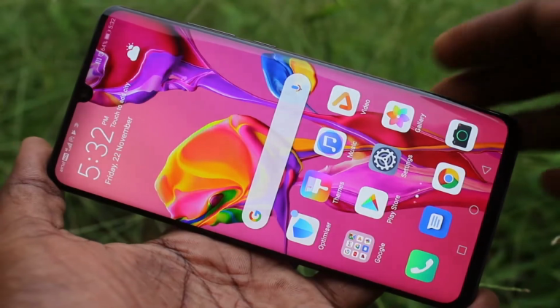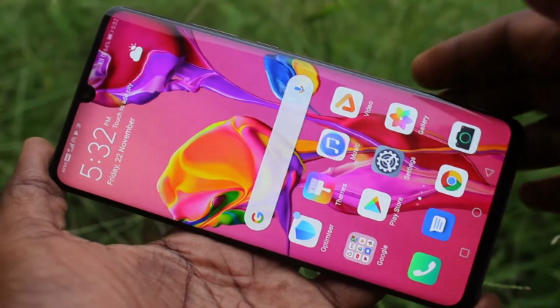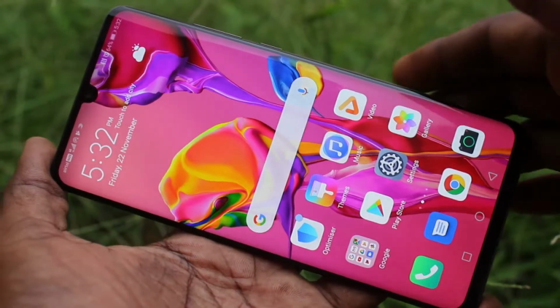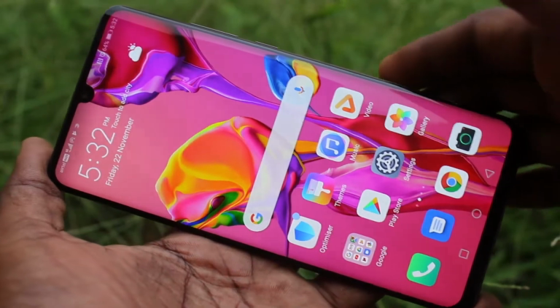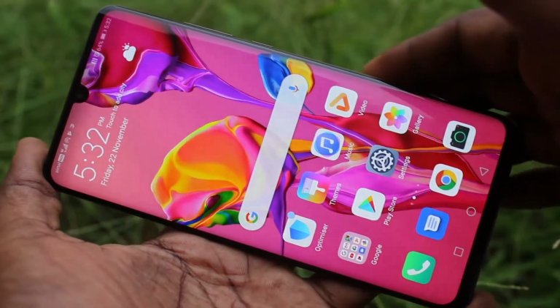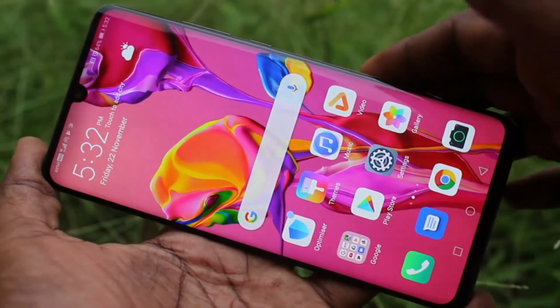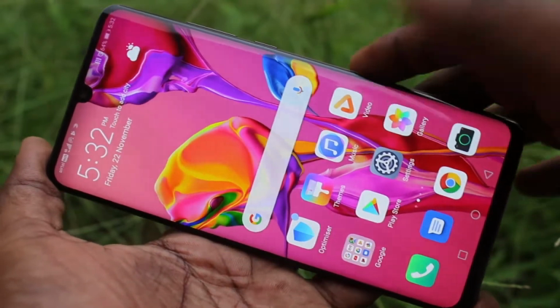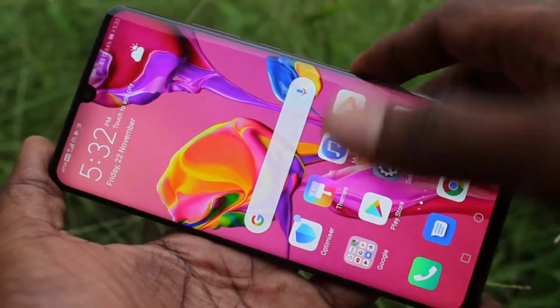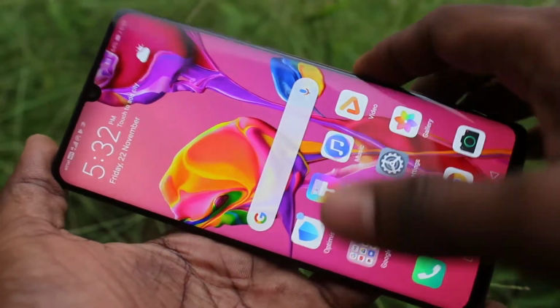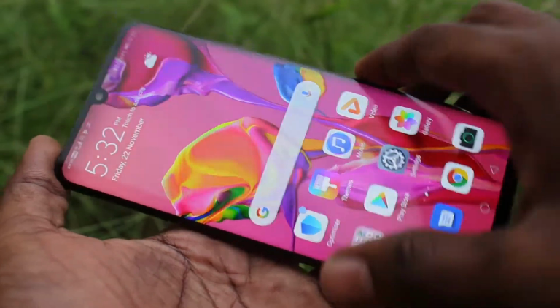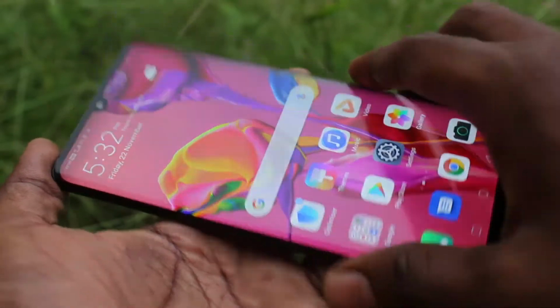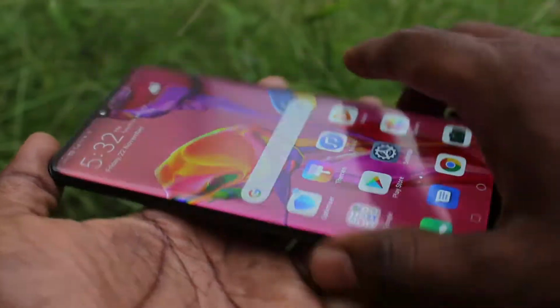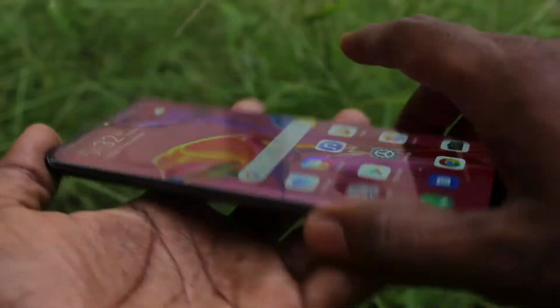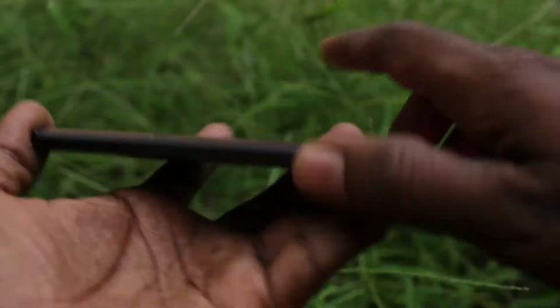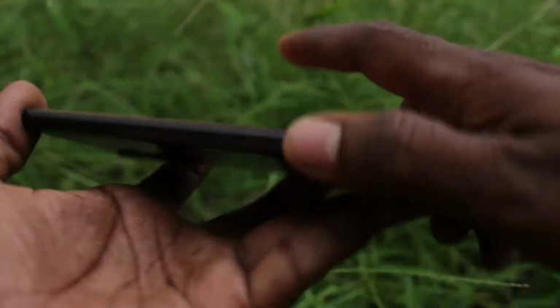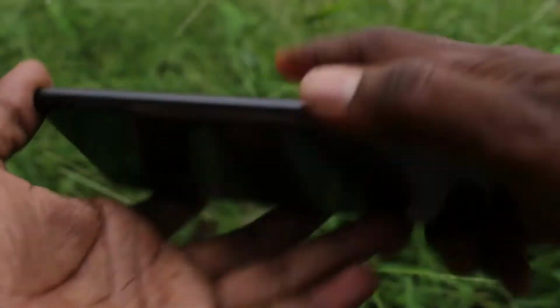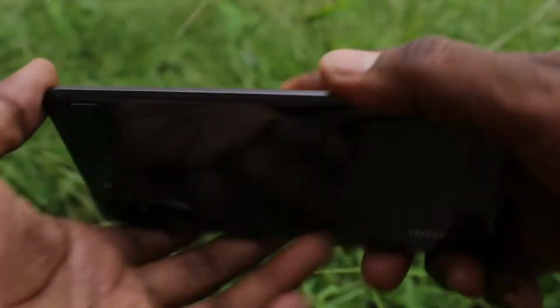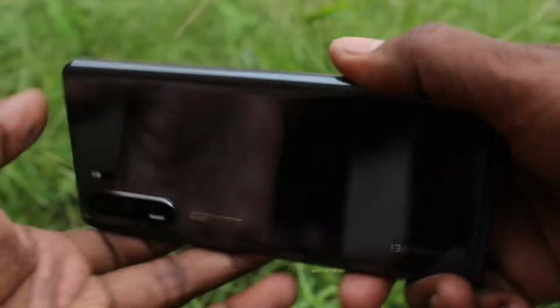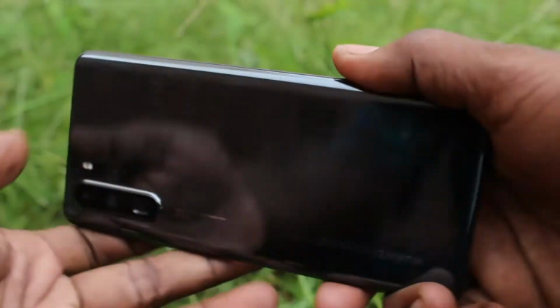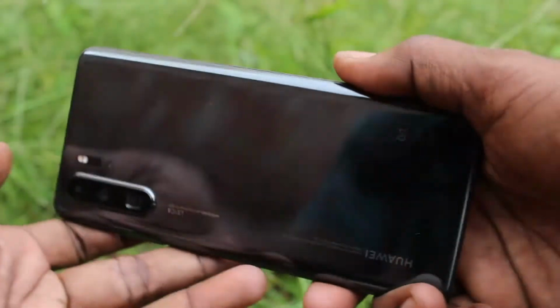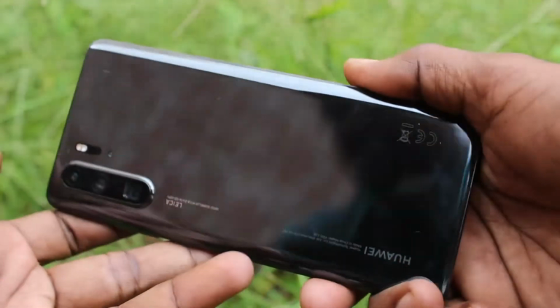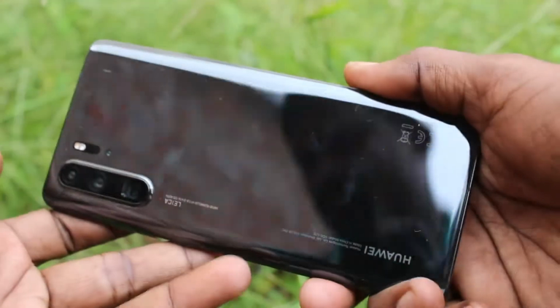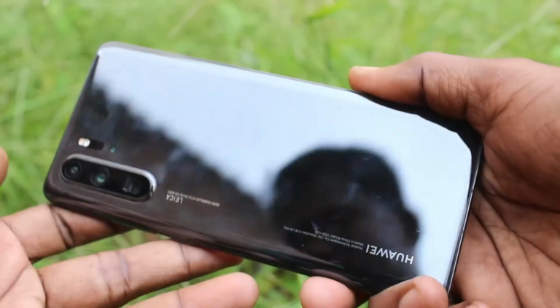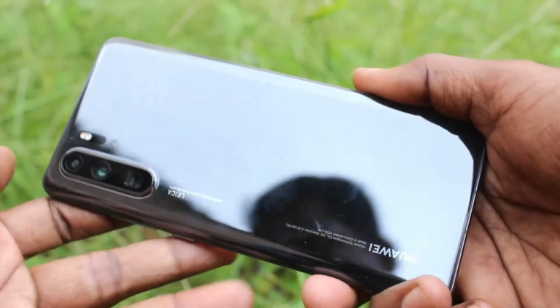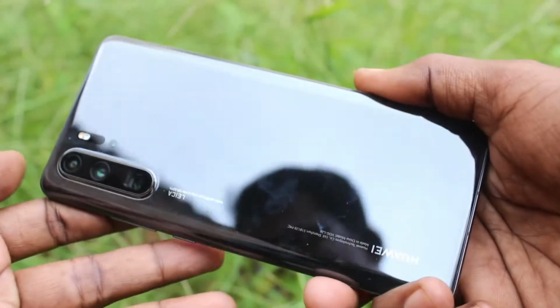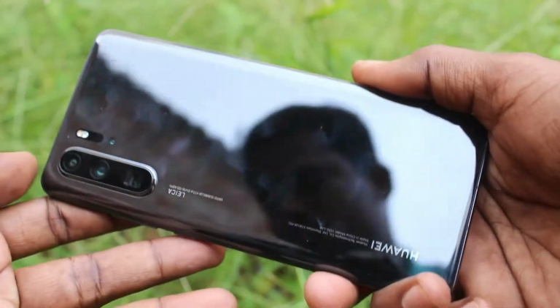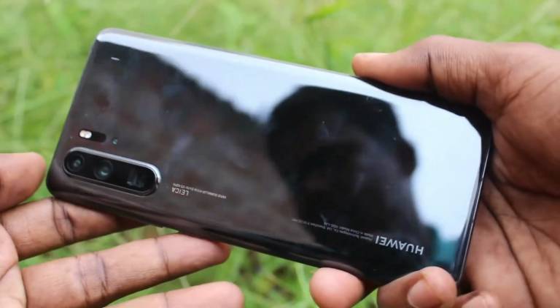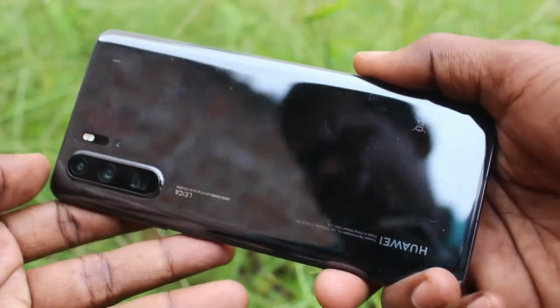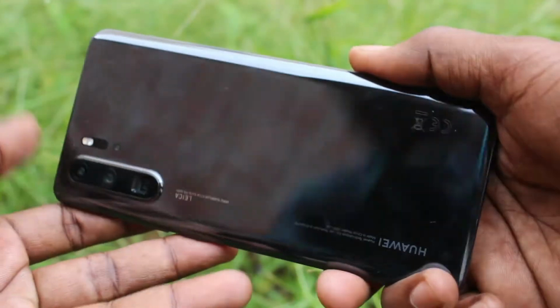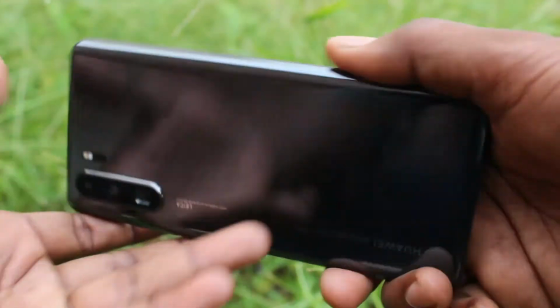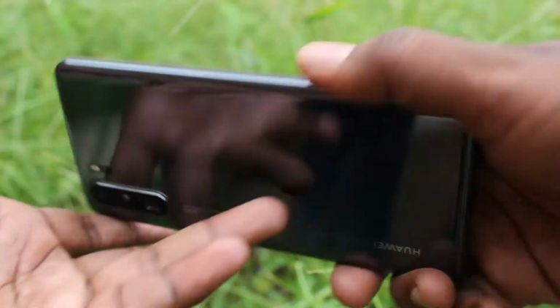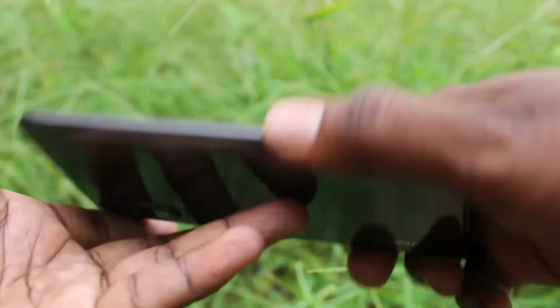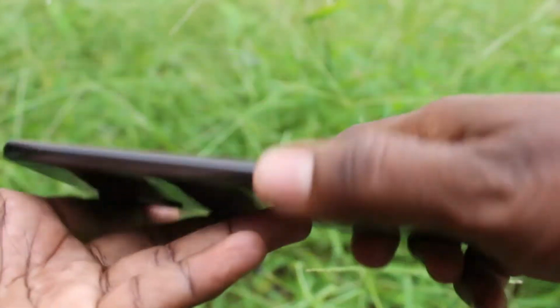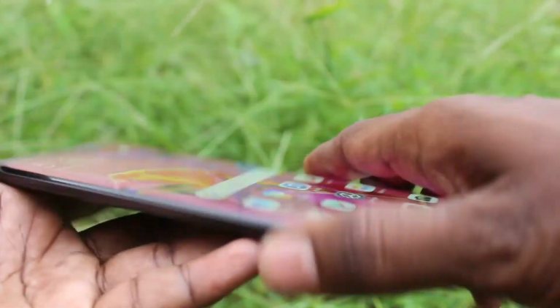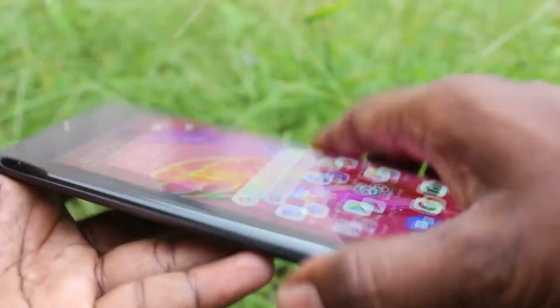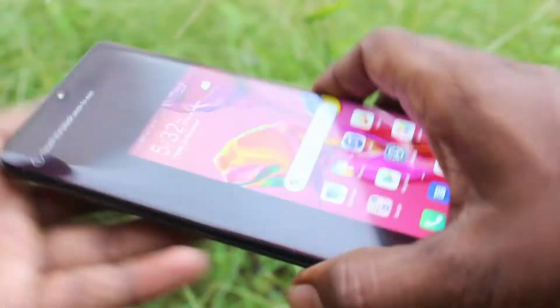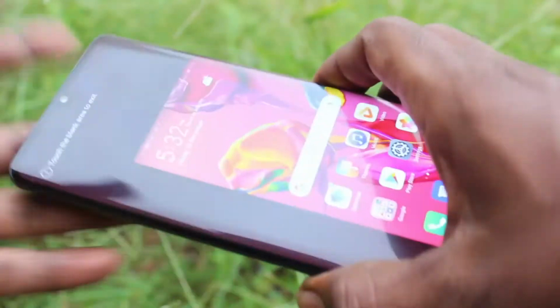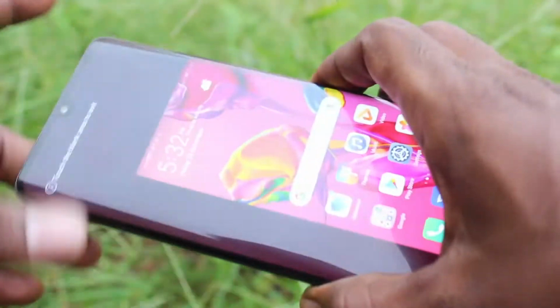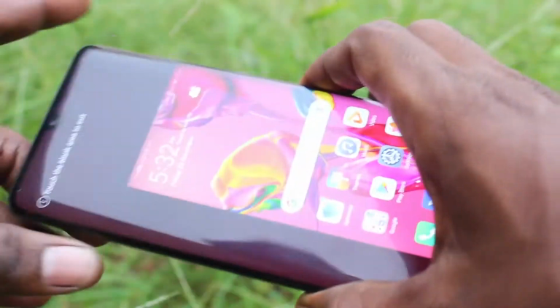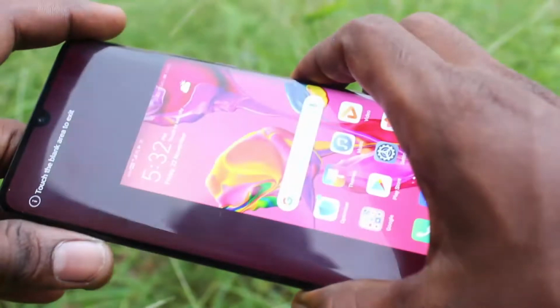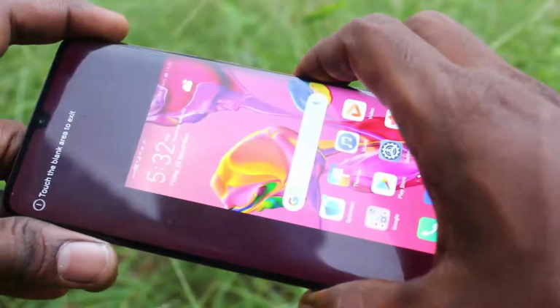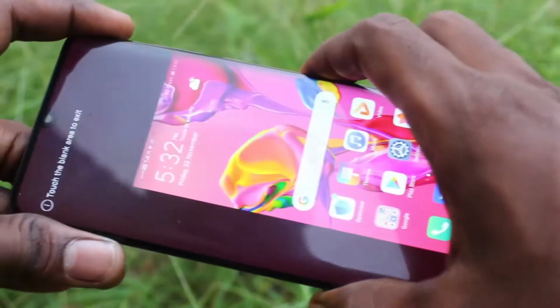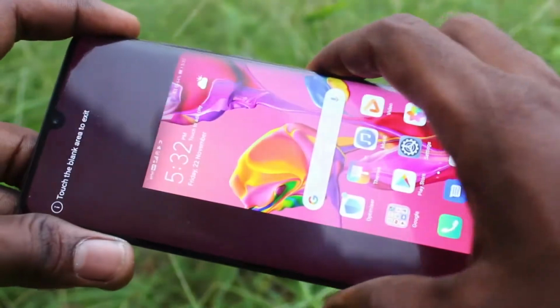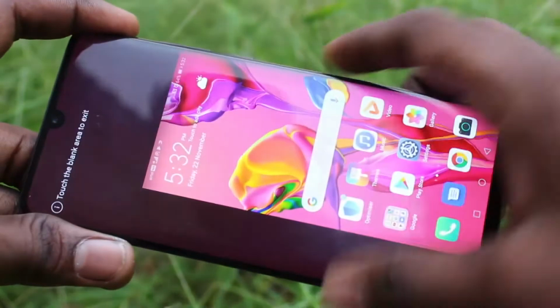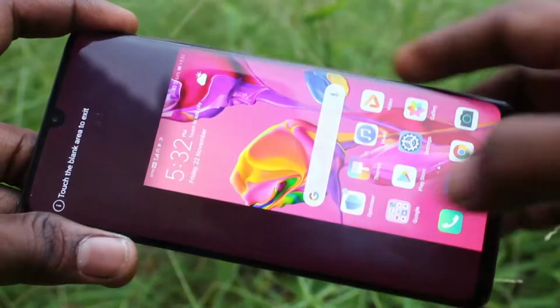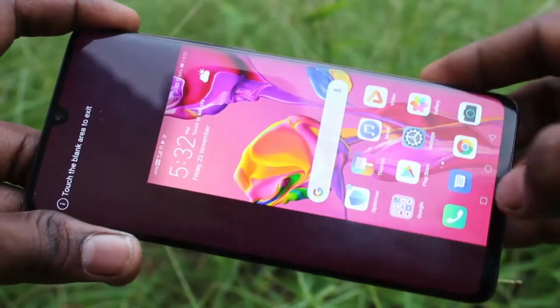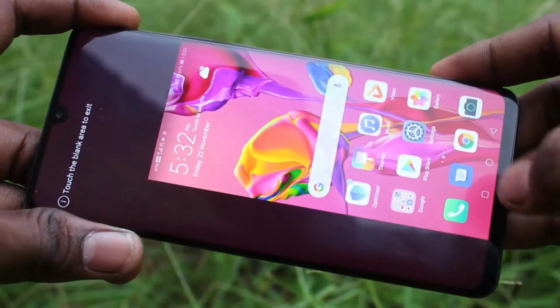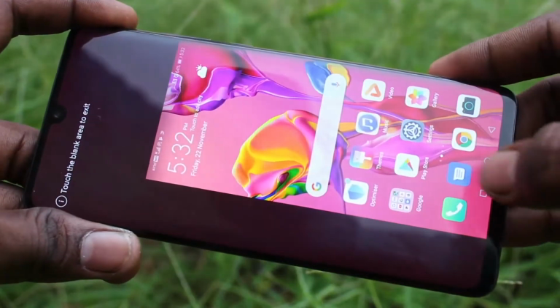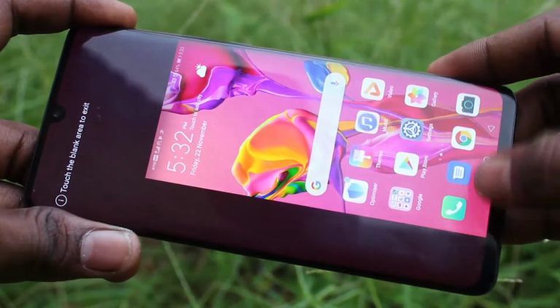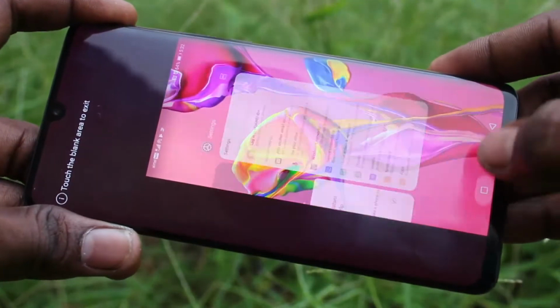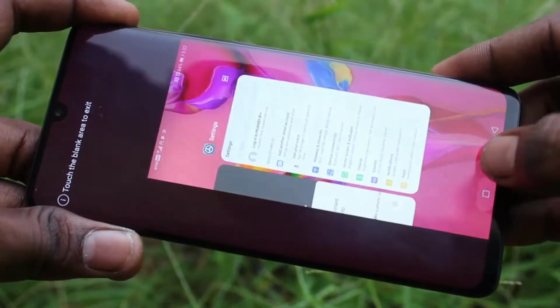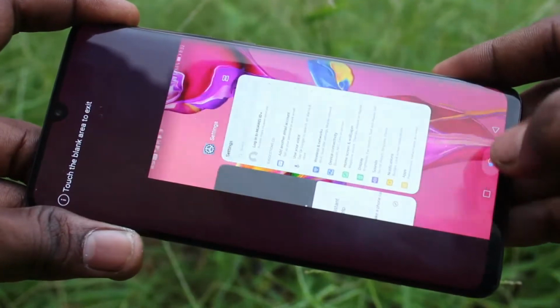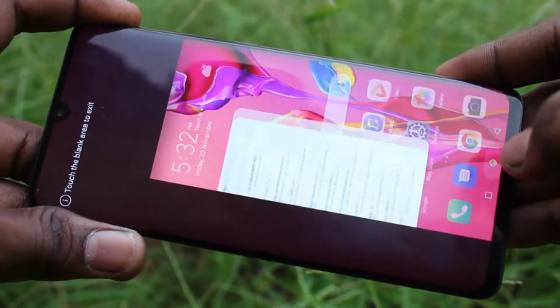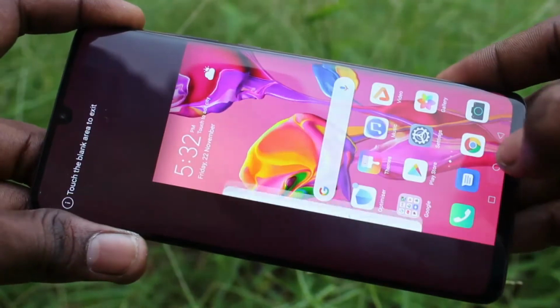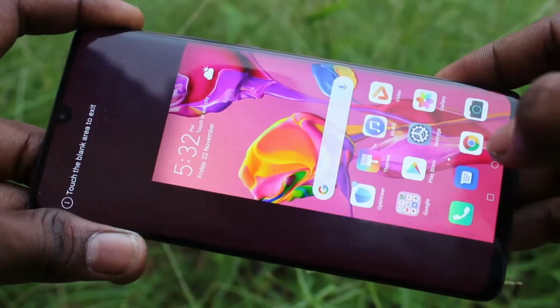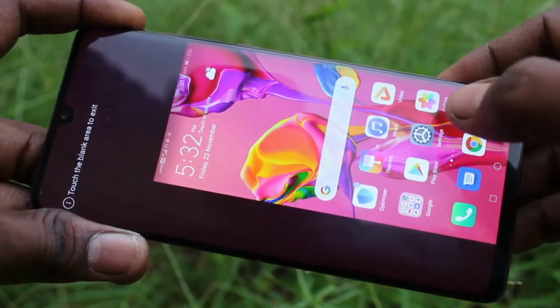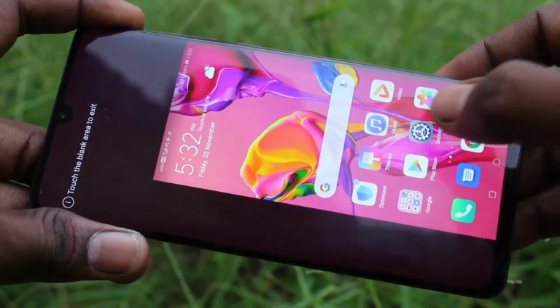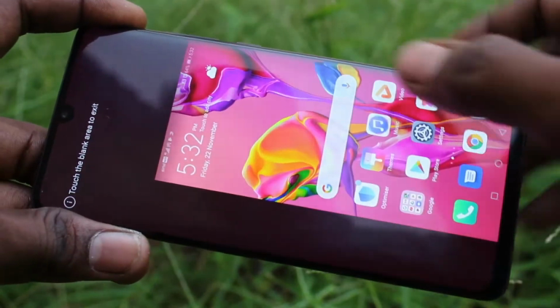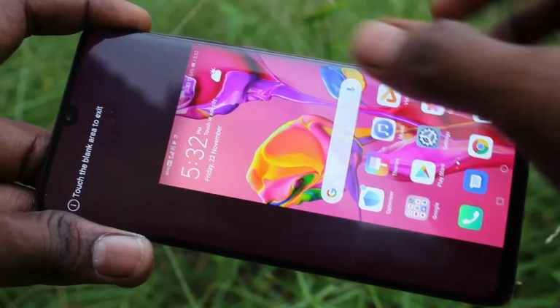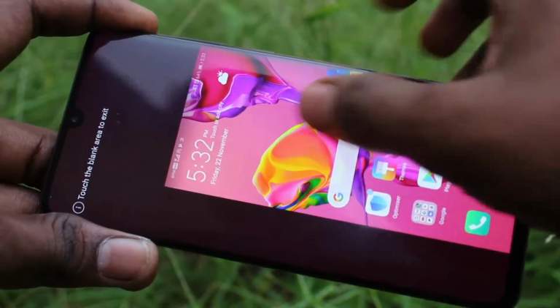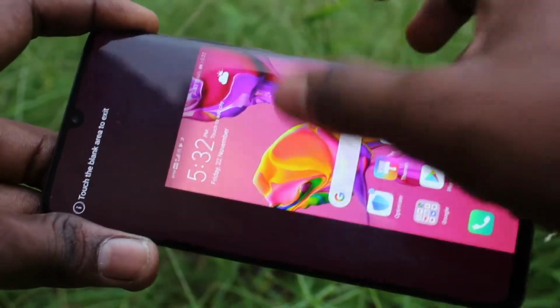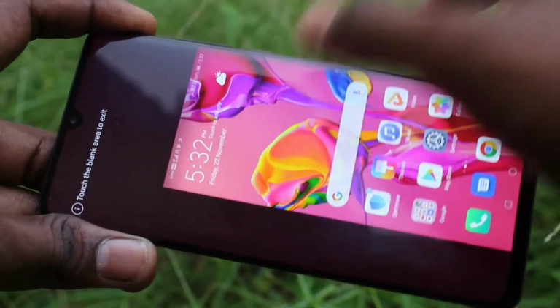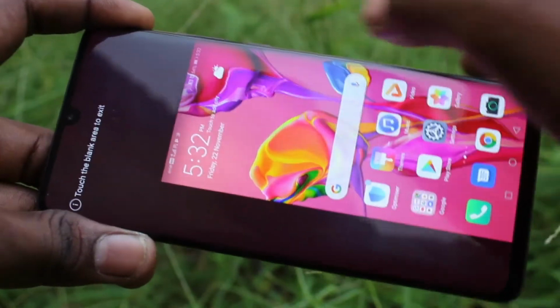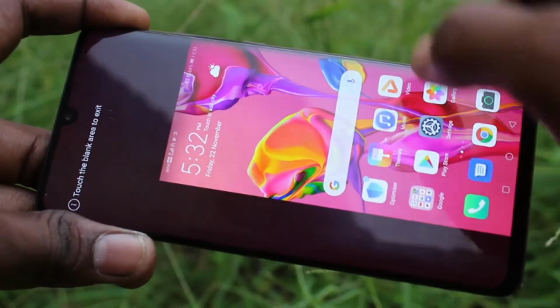Hello friends. Welcome to FiveStrike. This is the Huawei P30 Pro smartphone. In this video, you will learn how you can set pattern unlock in your Huawei P30 Pro.